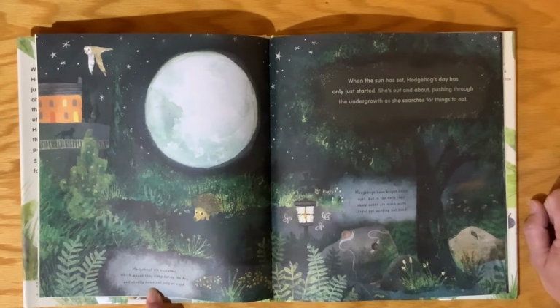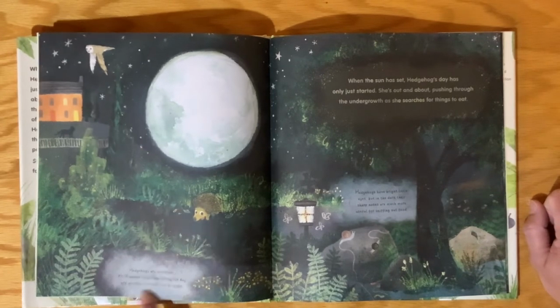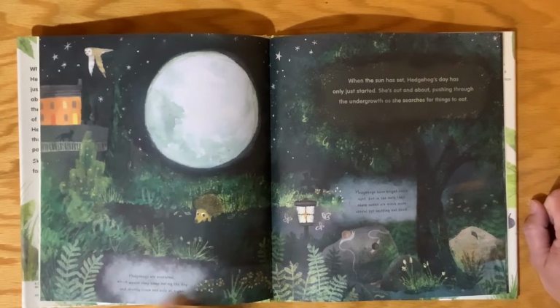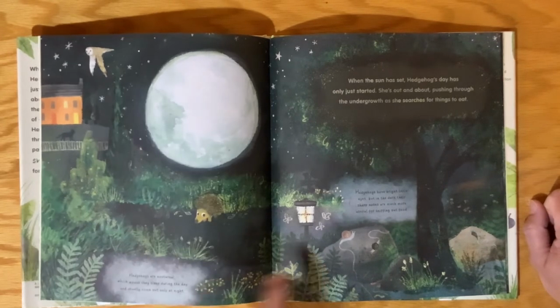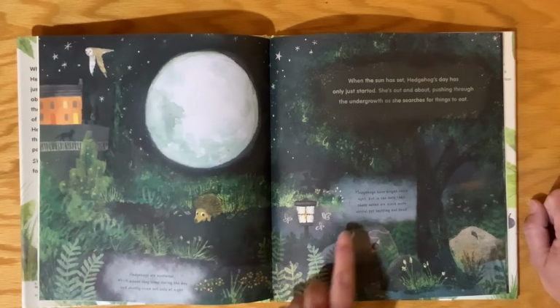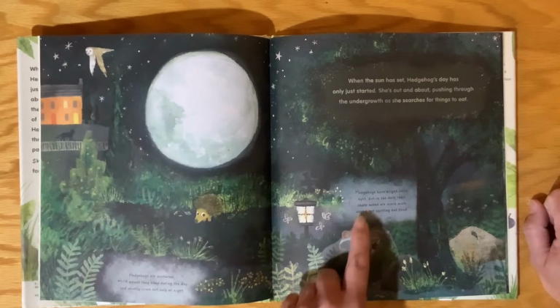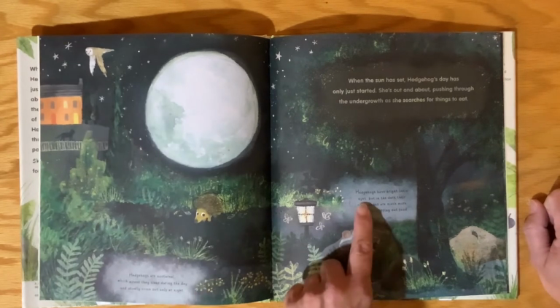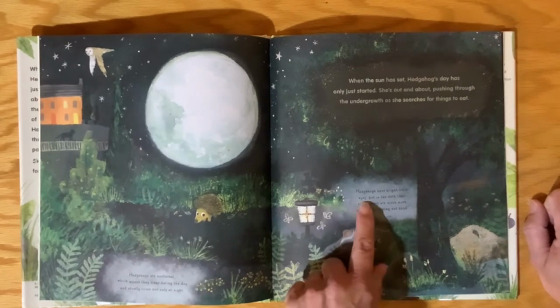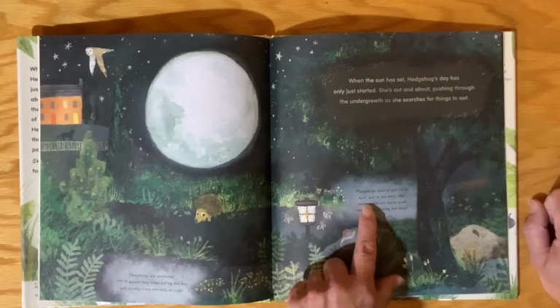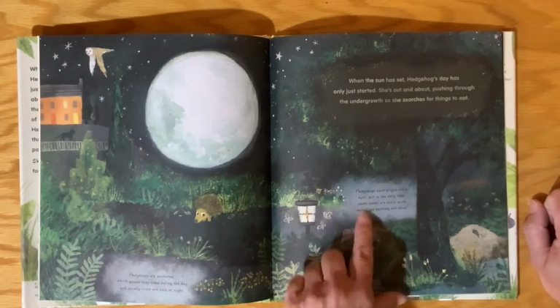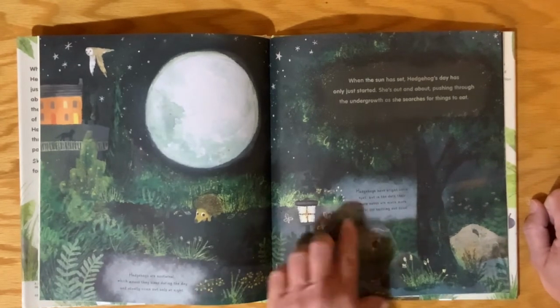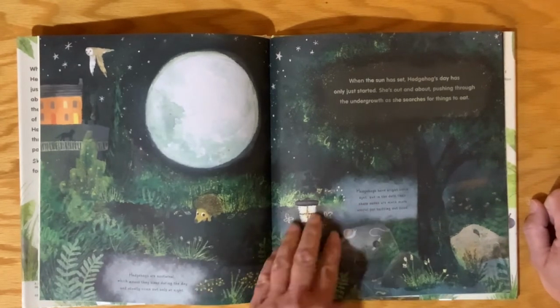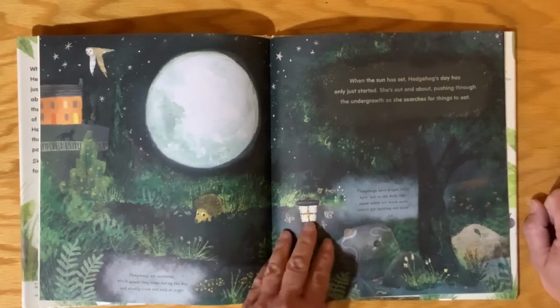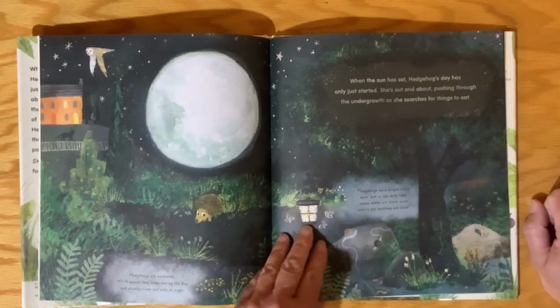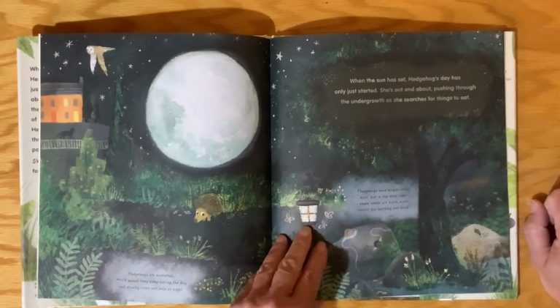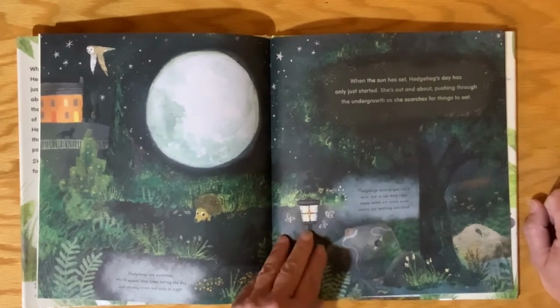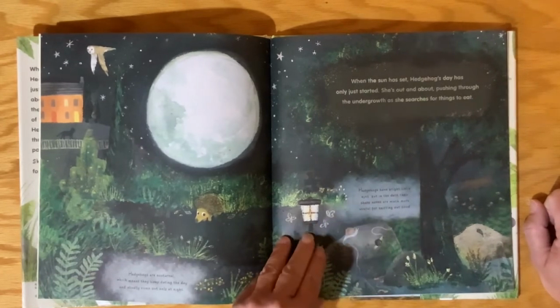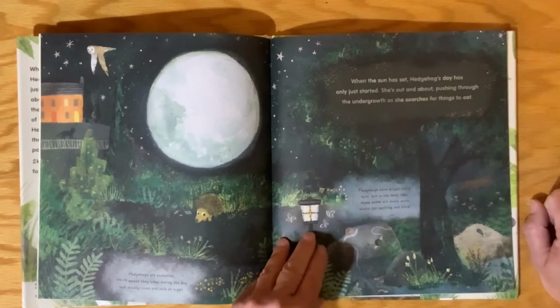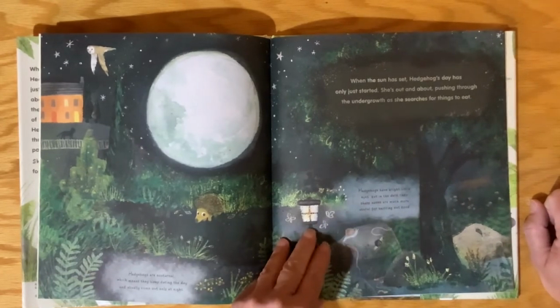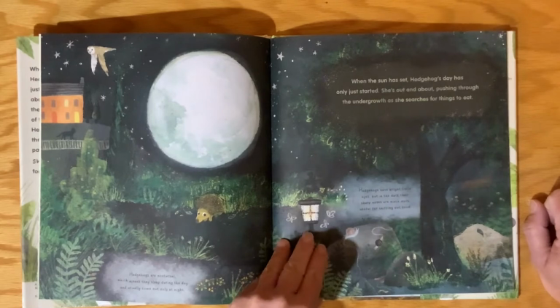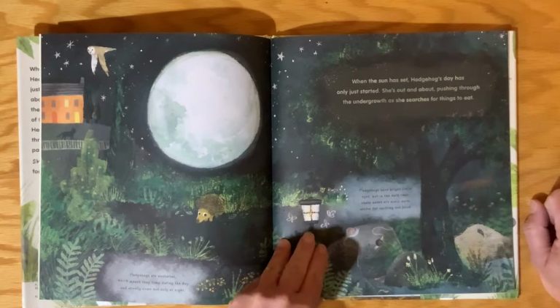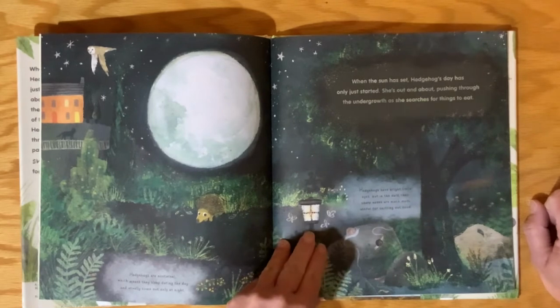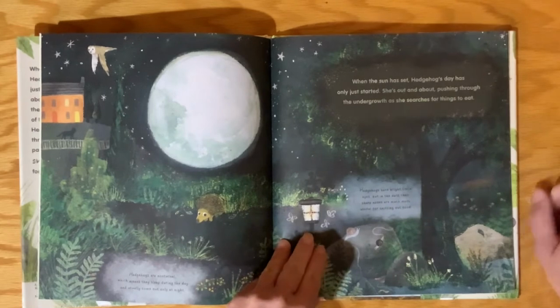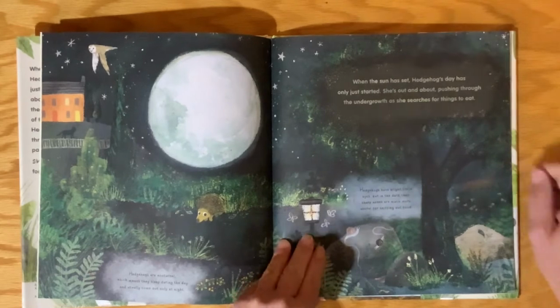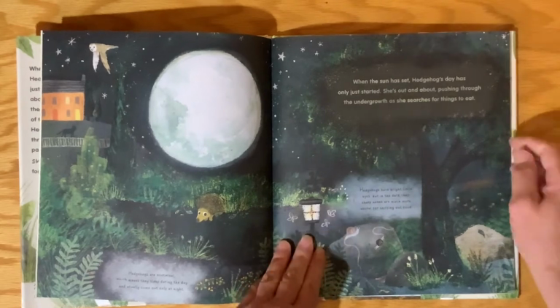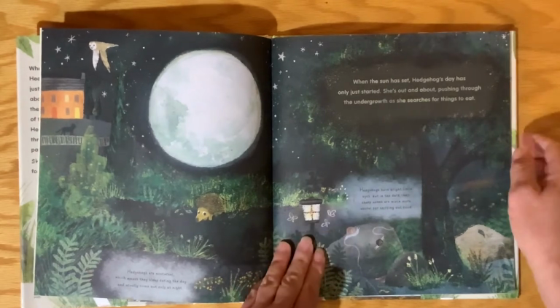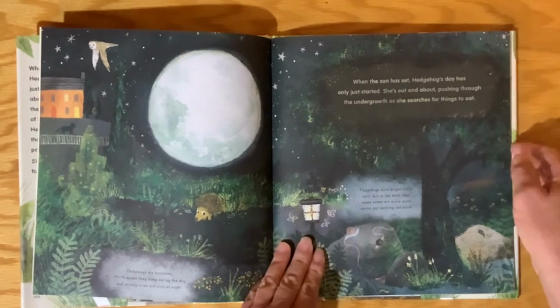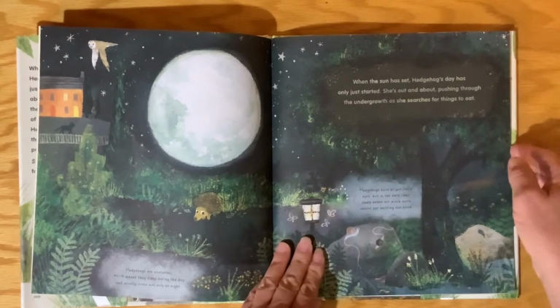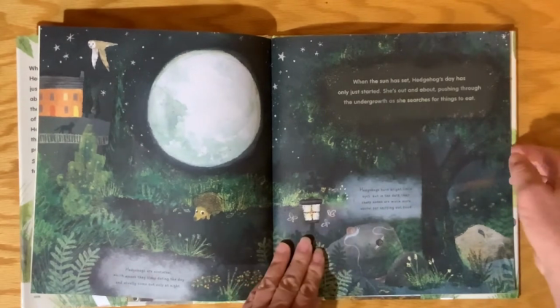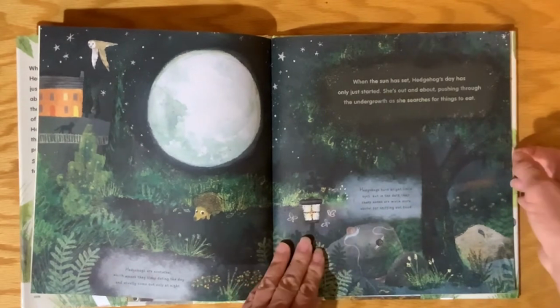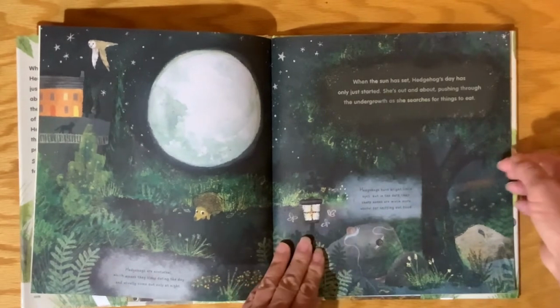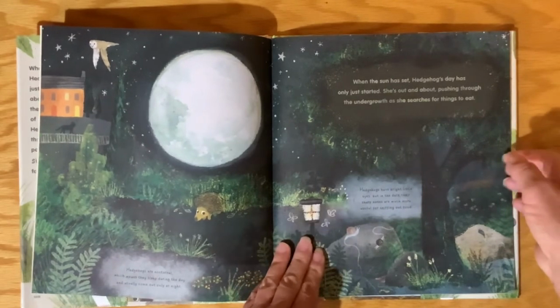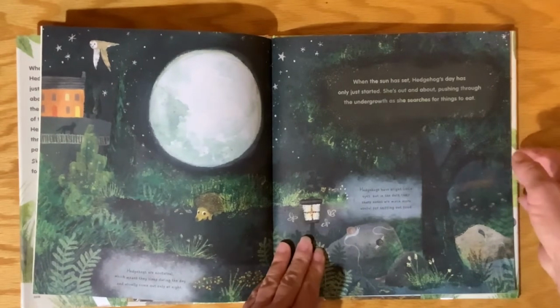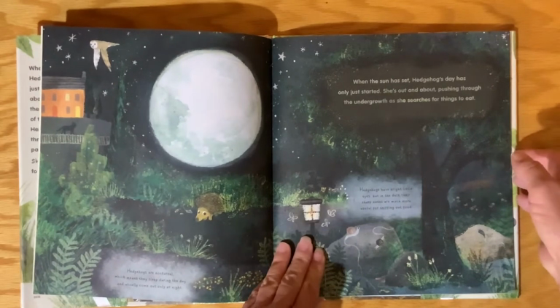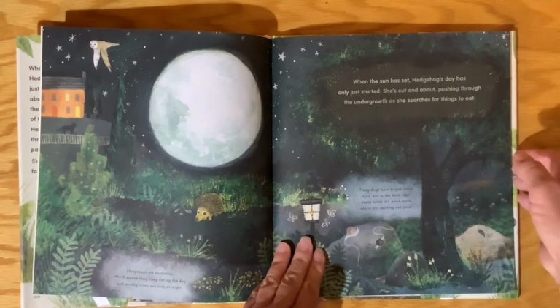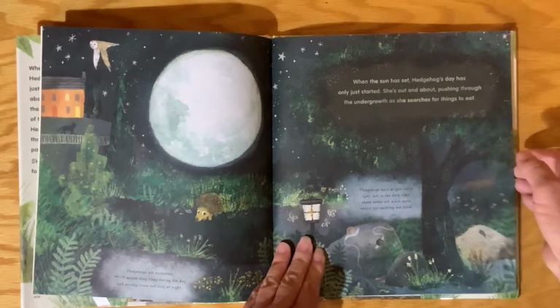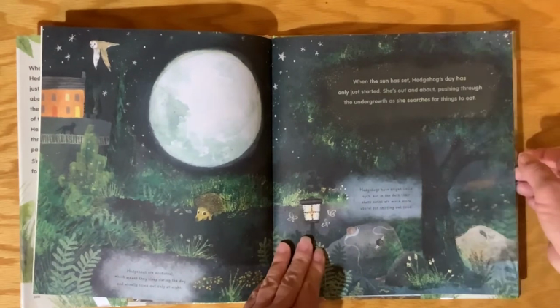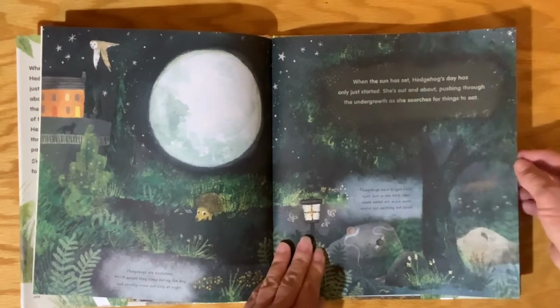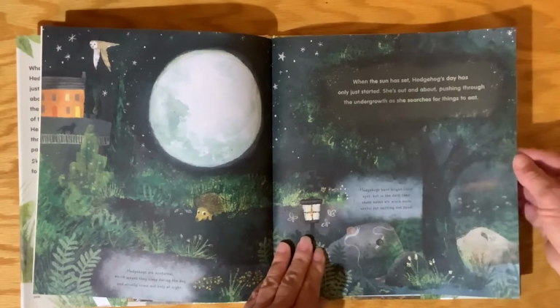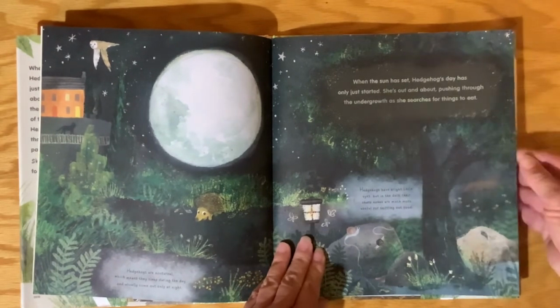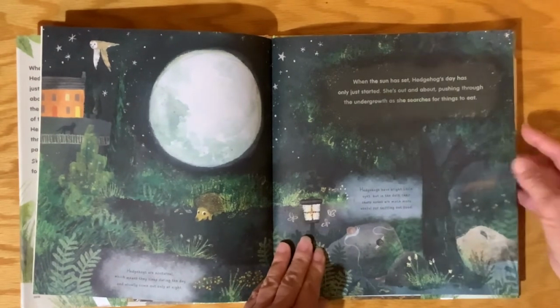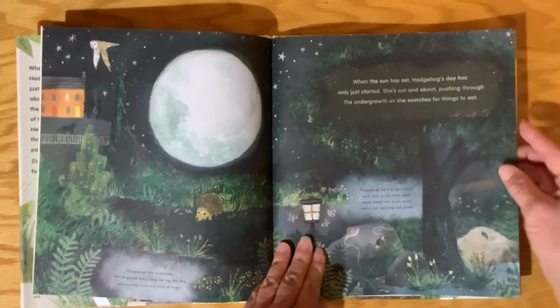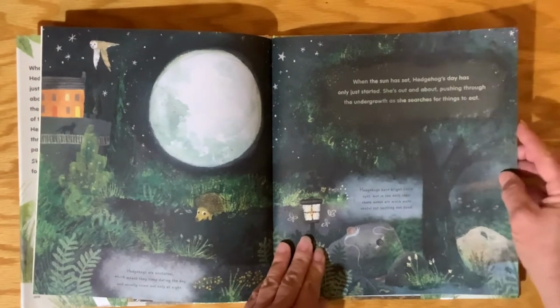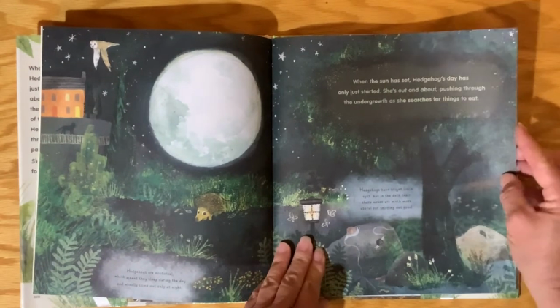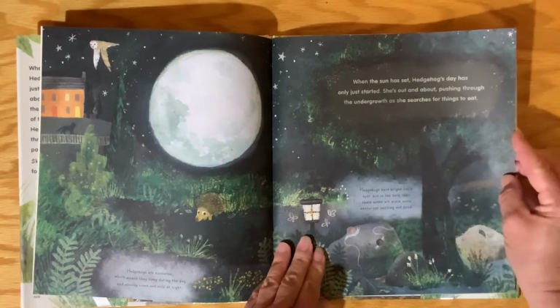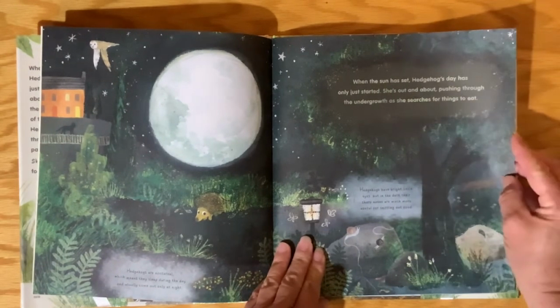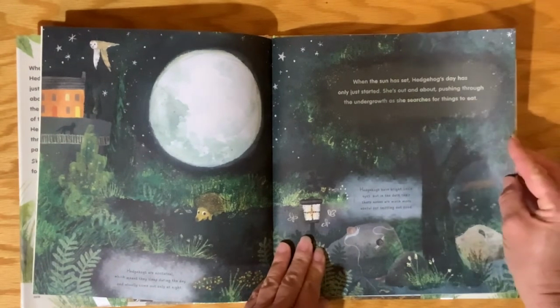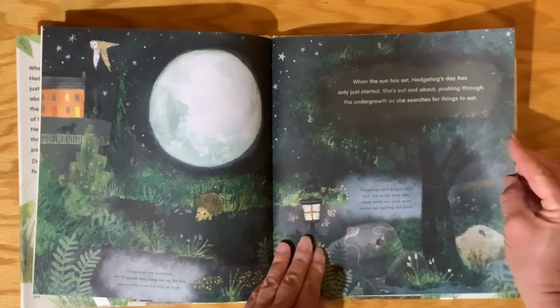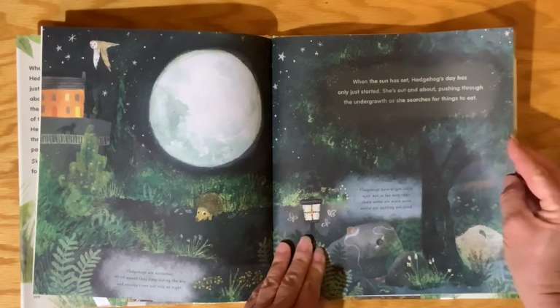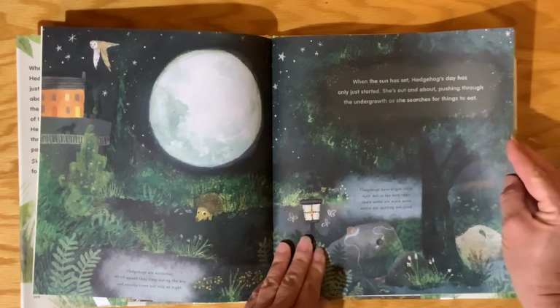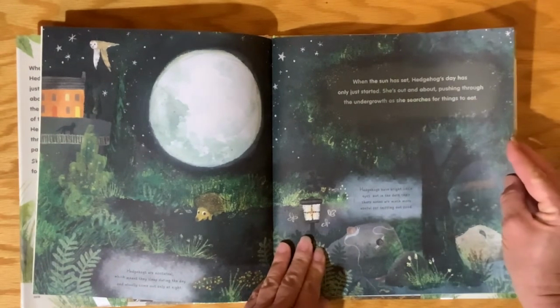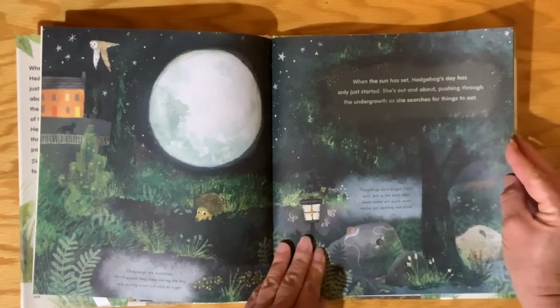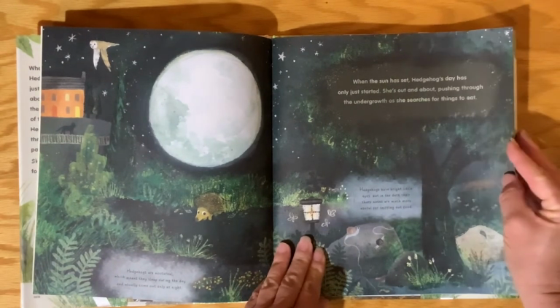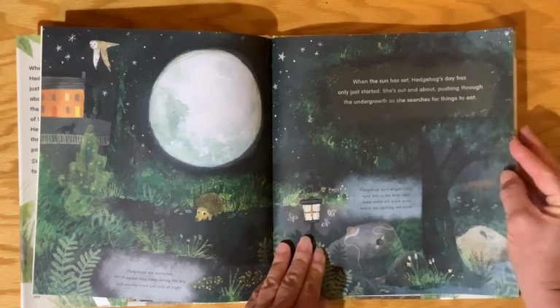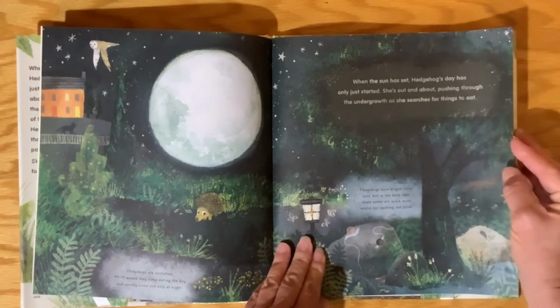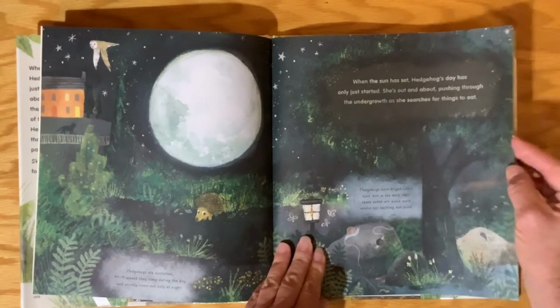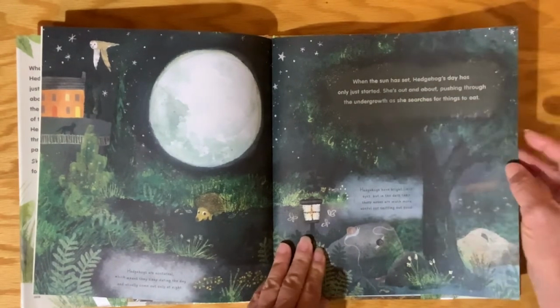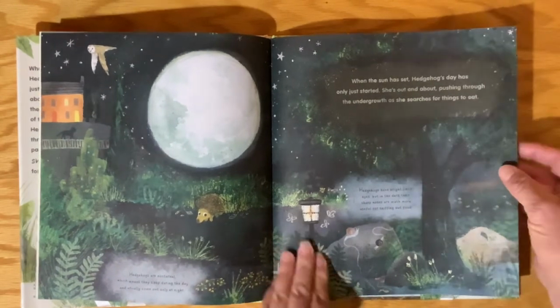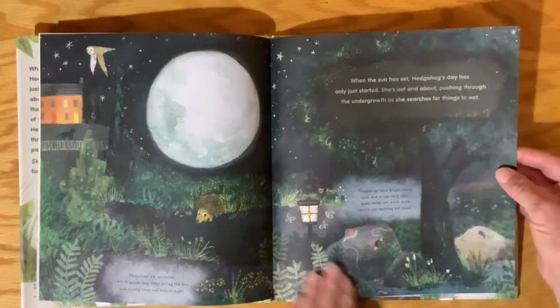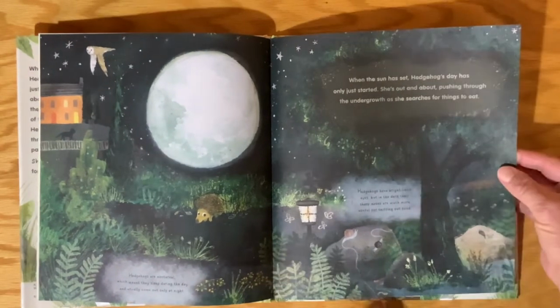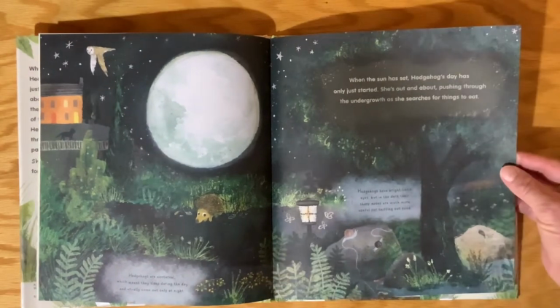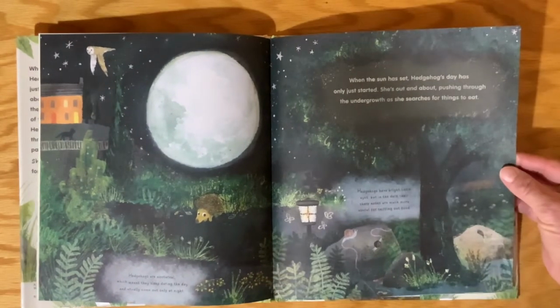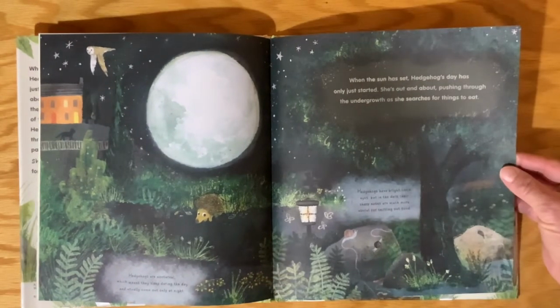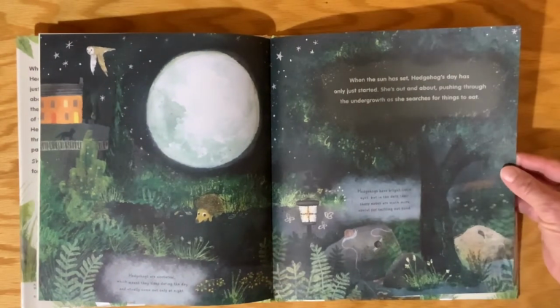Hedgehogs have bright little eyes, but in the dark, their sharp noses are much more useful for sniffing out food.